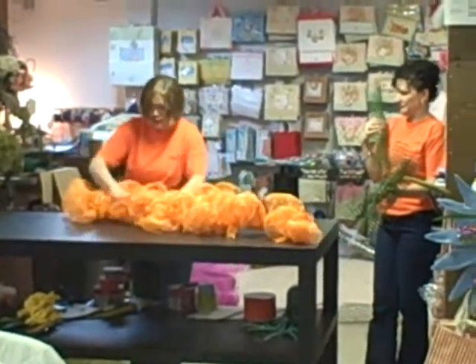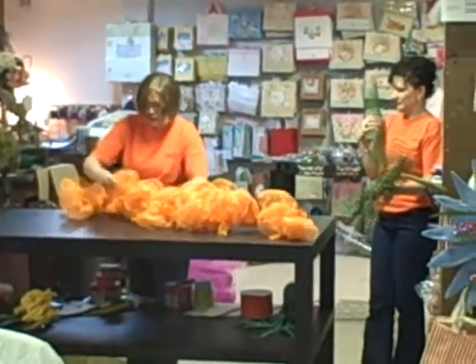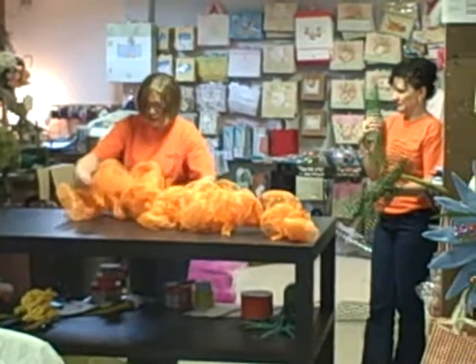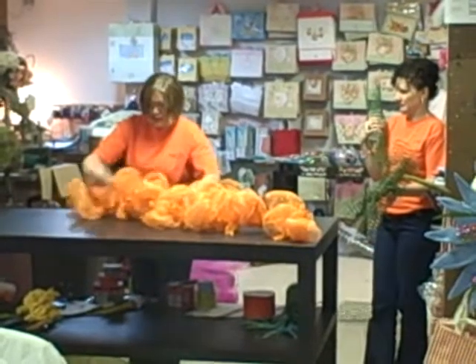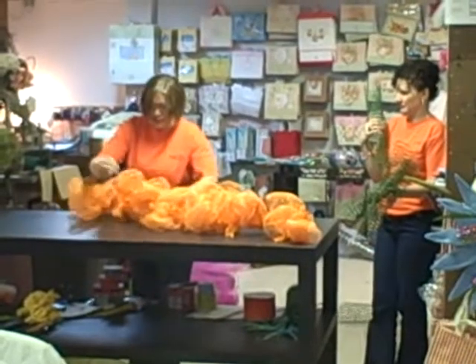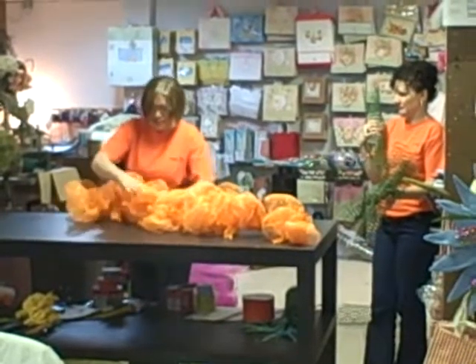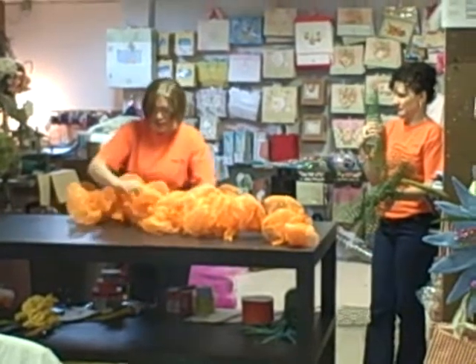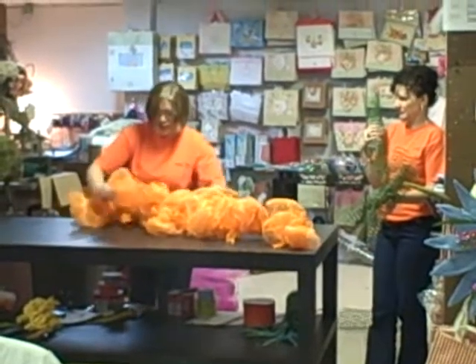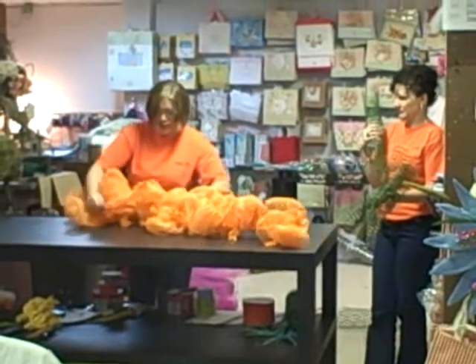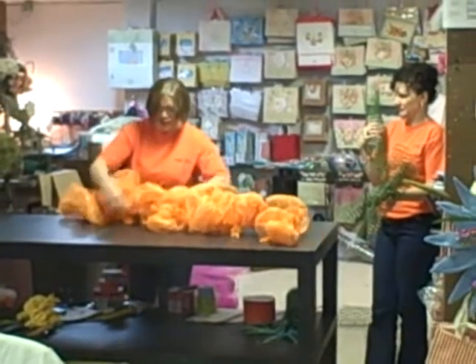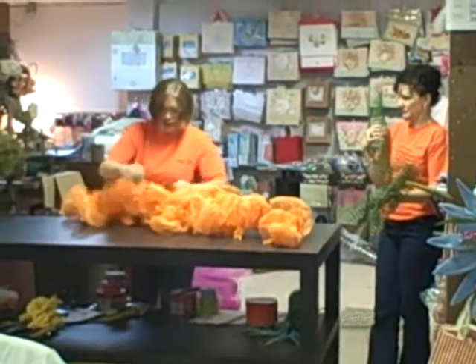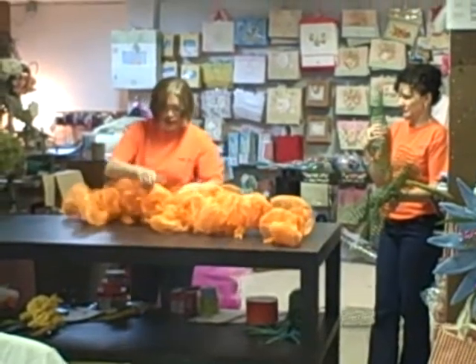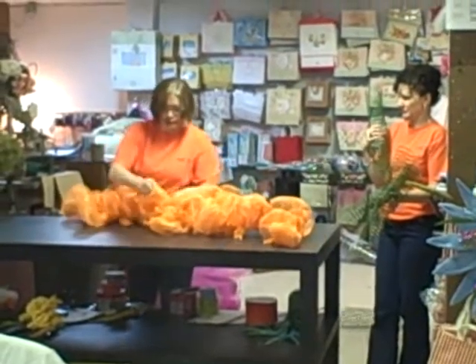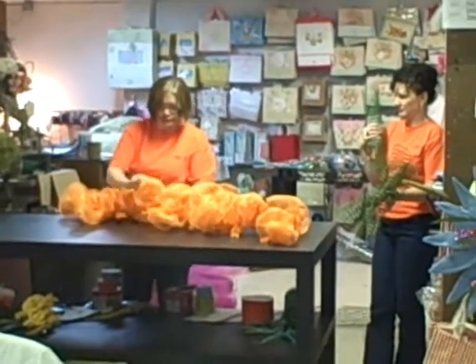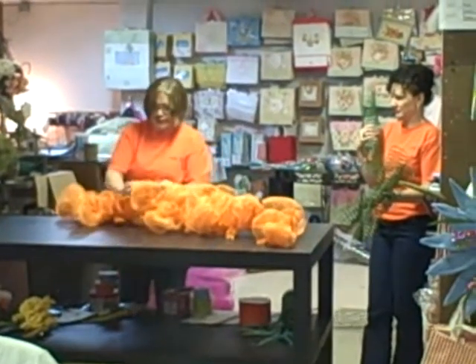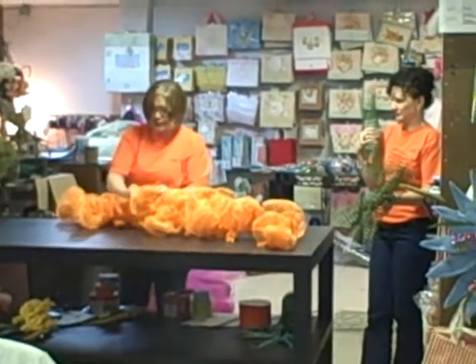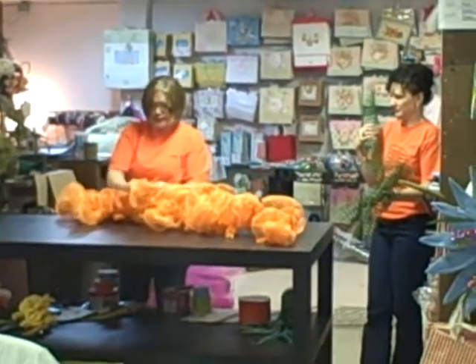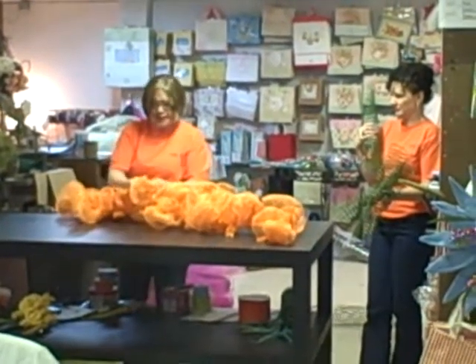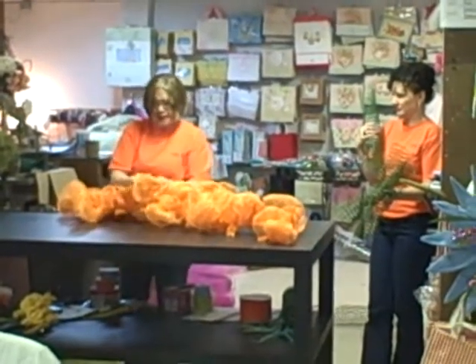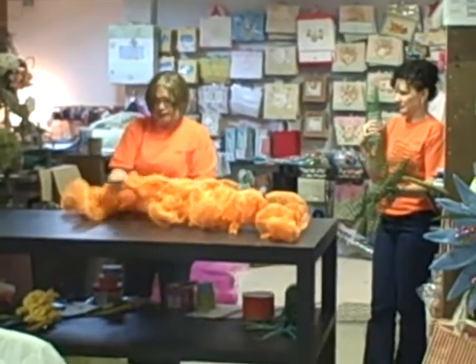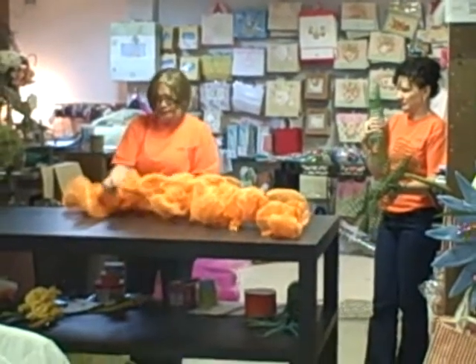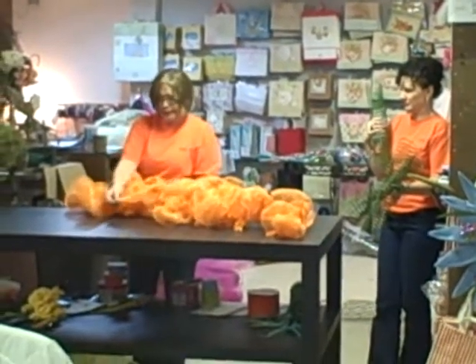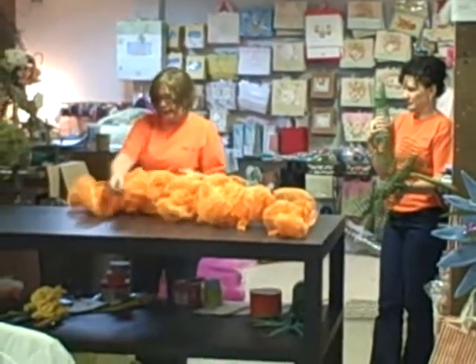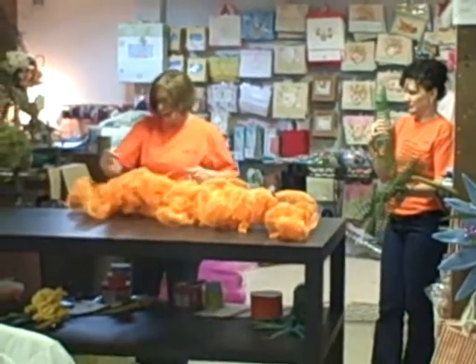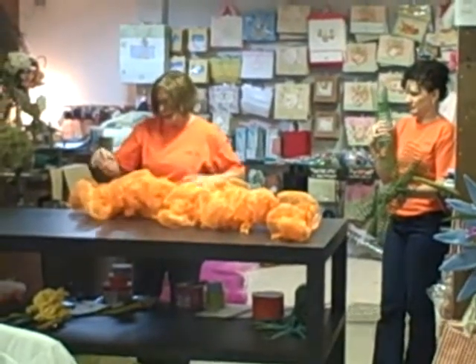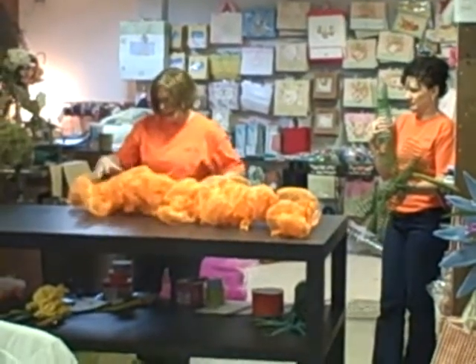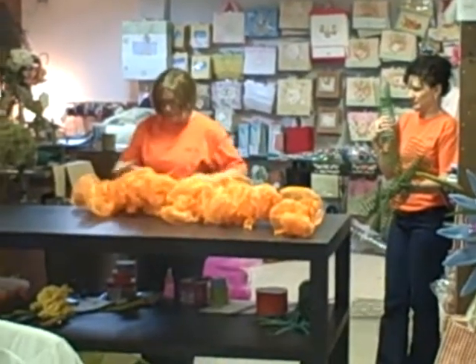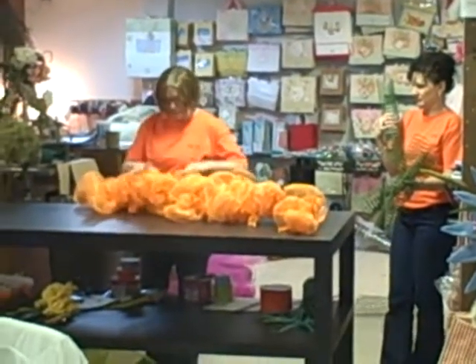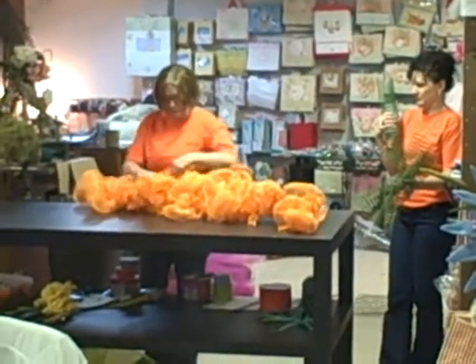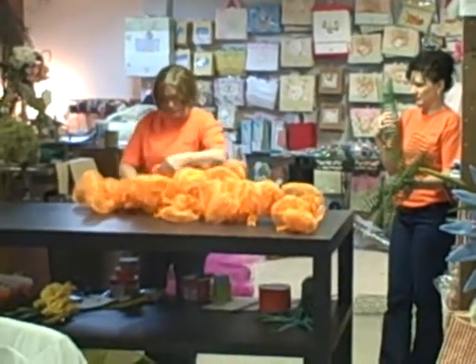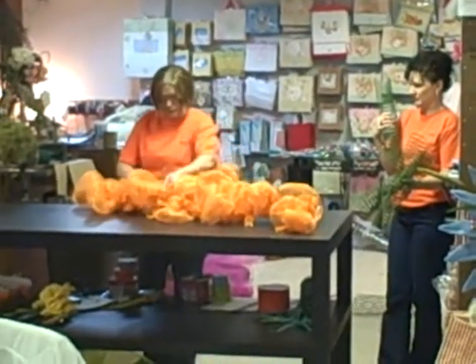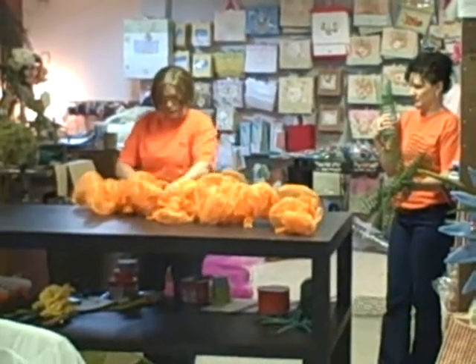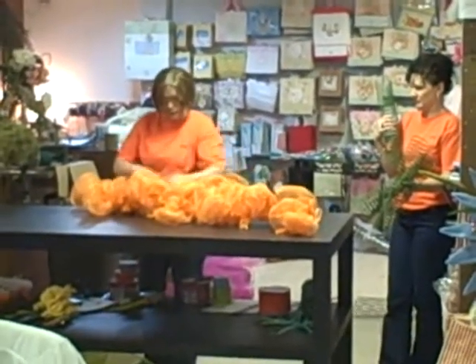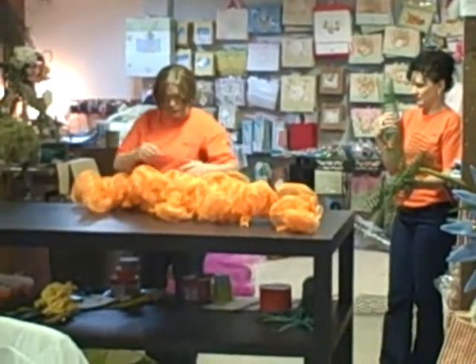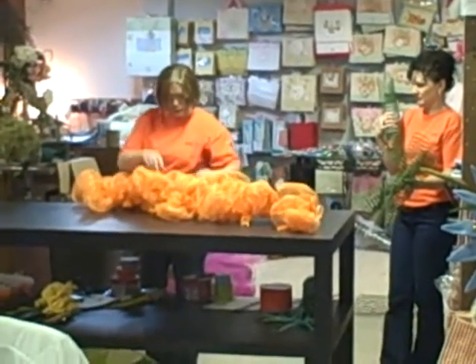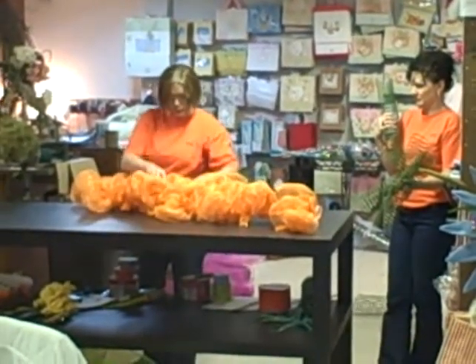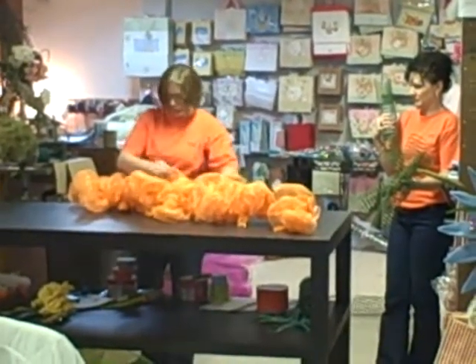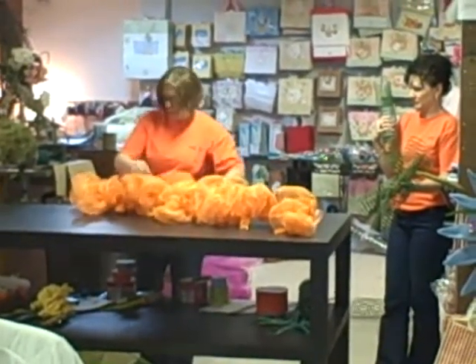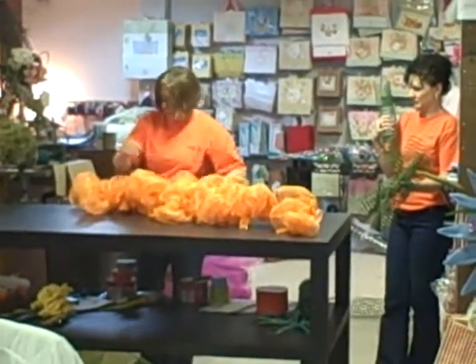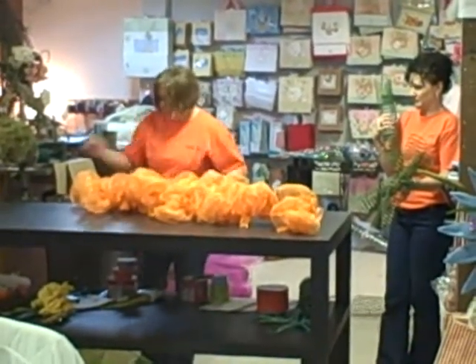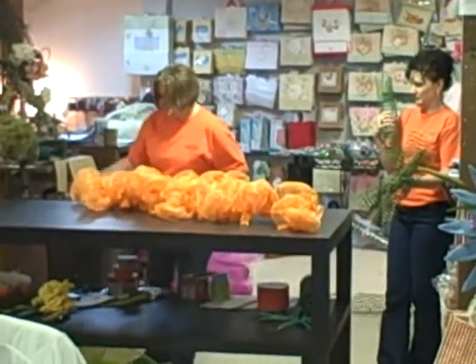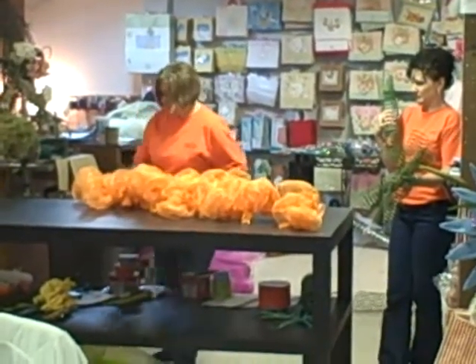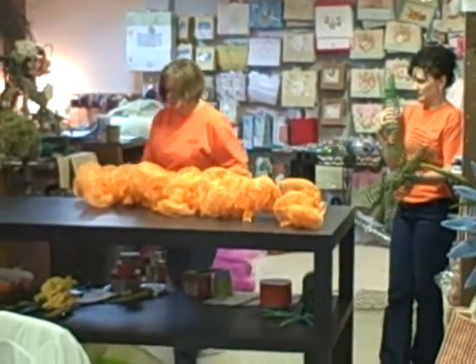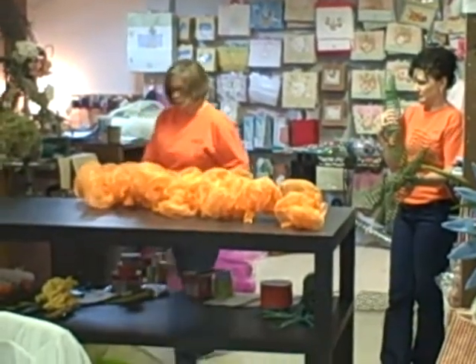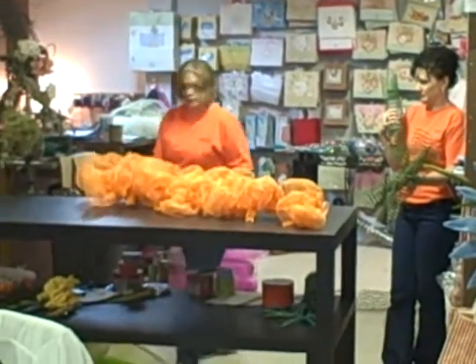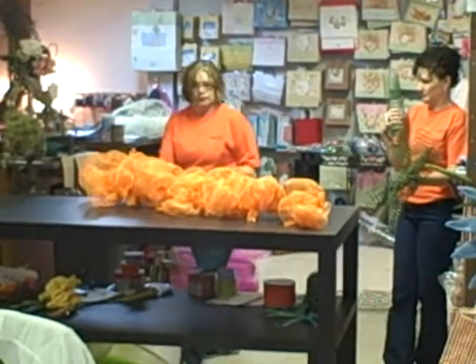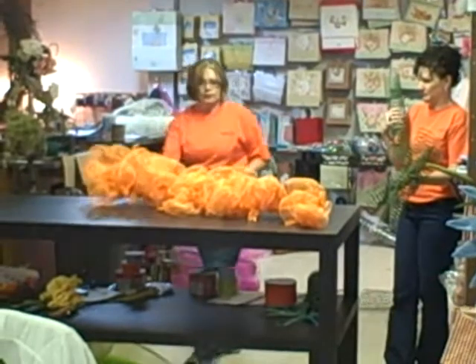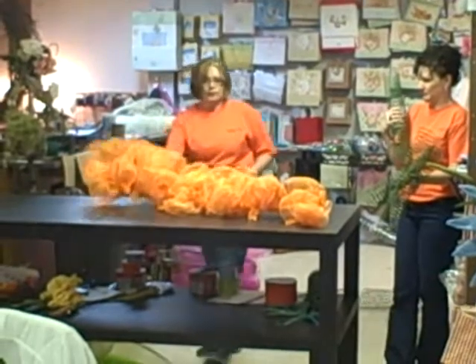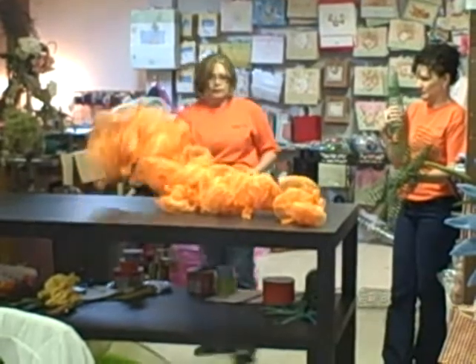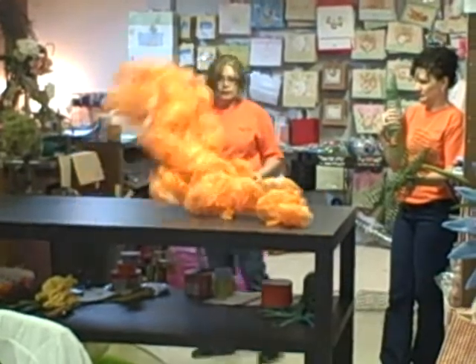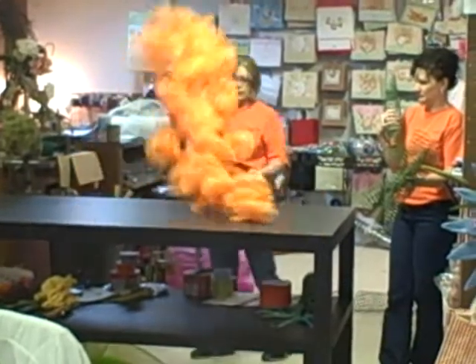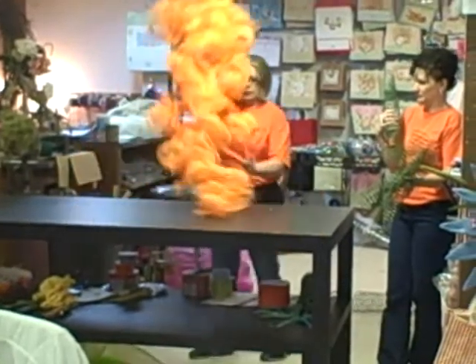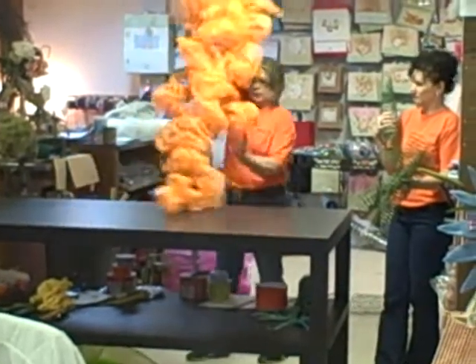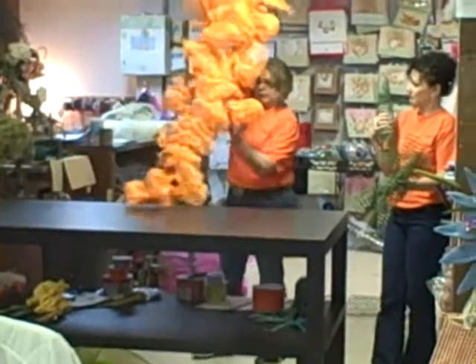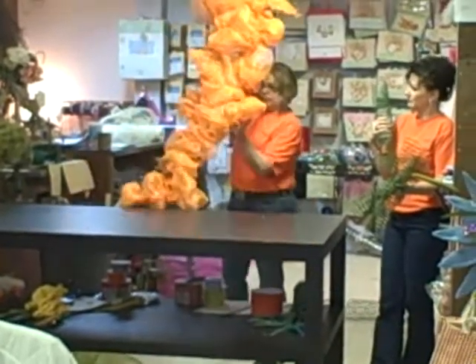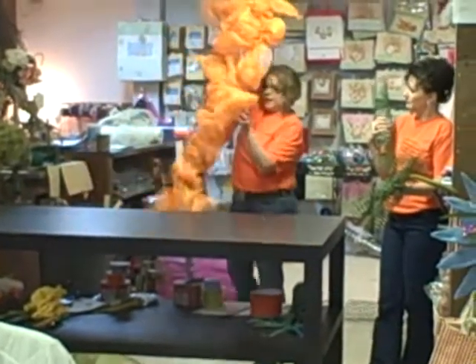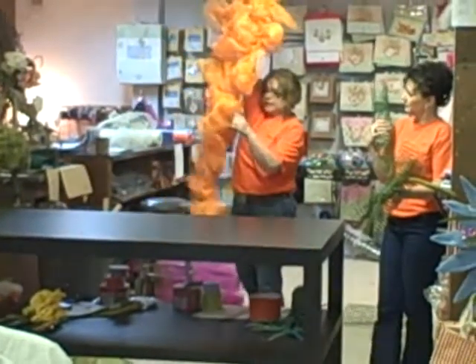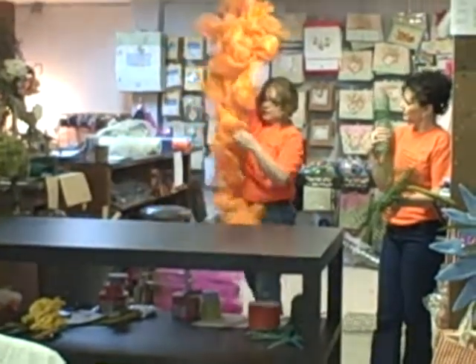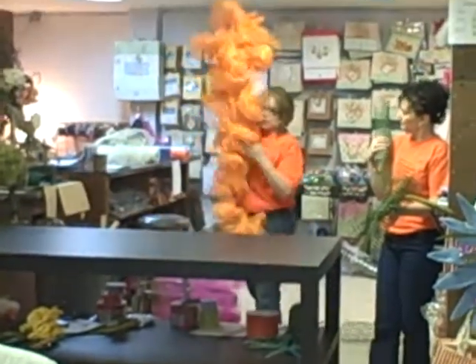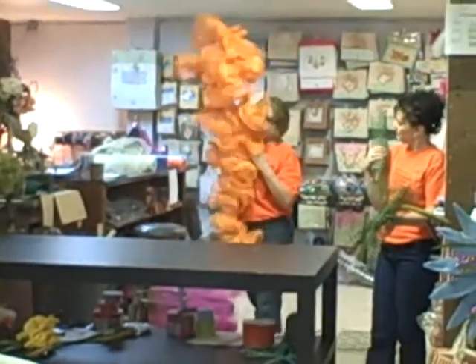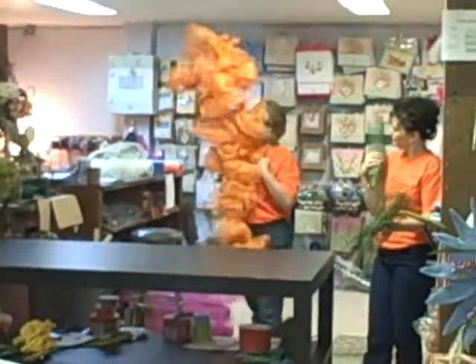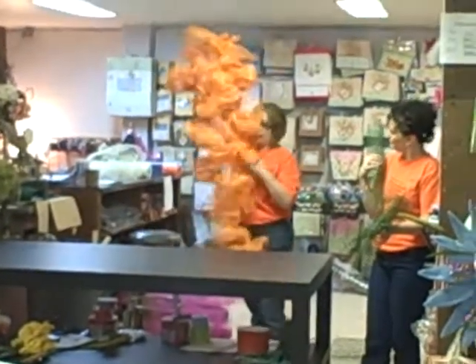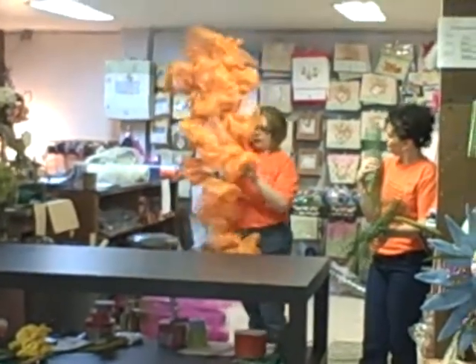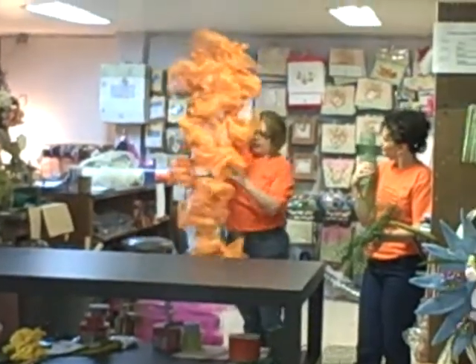Got that part on there — it didn't take any time. You have the base part of the carrot.